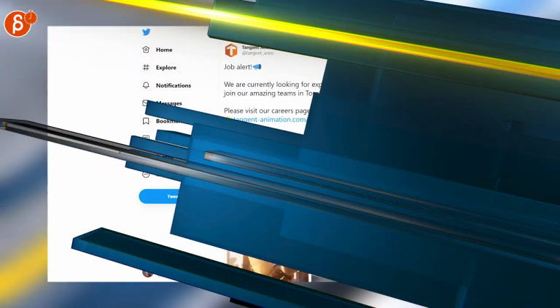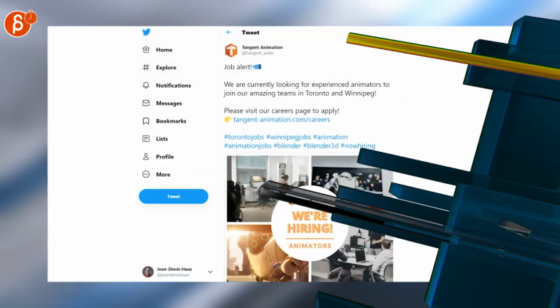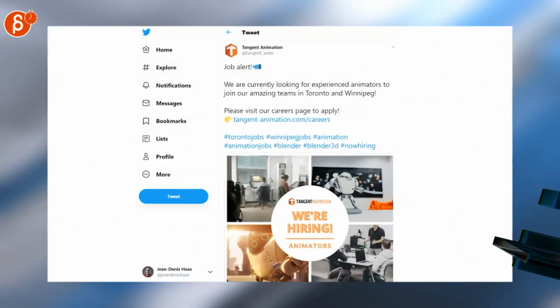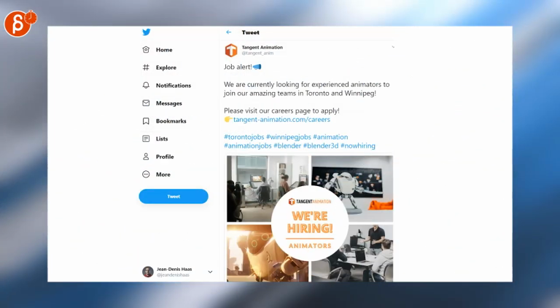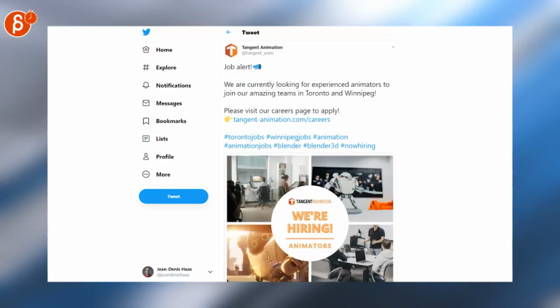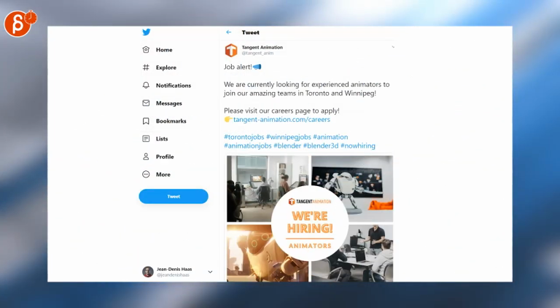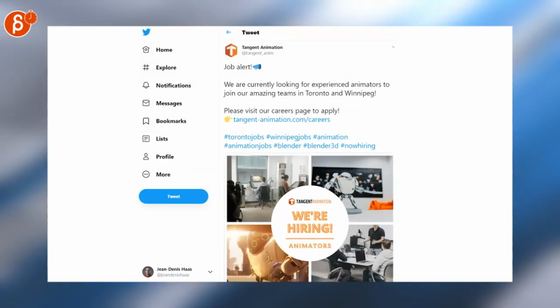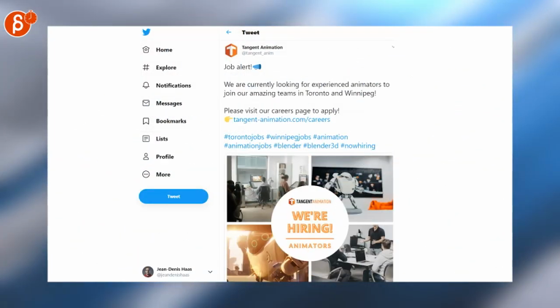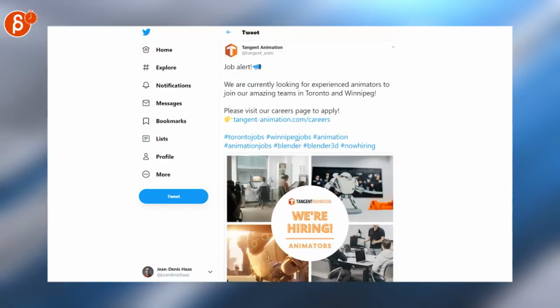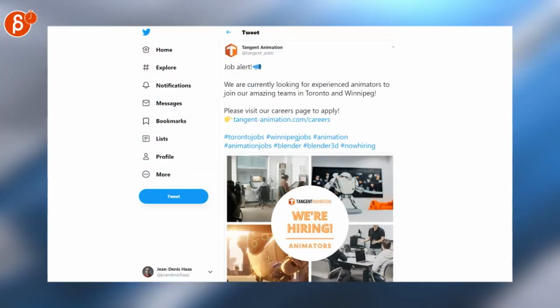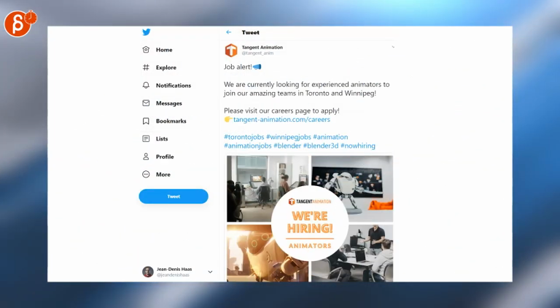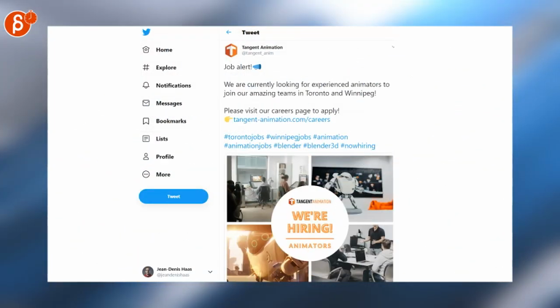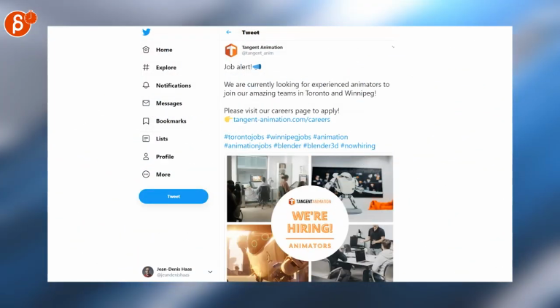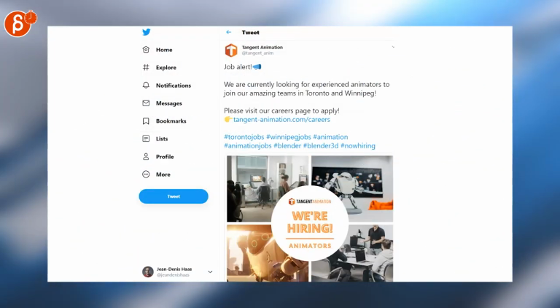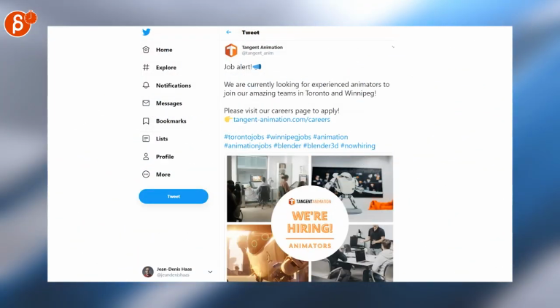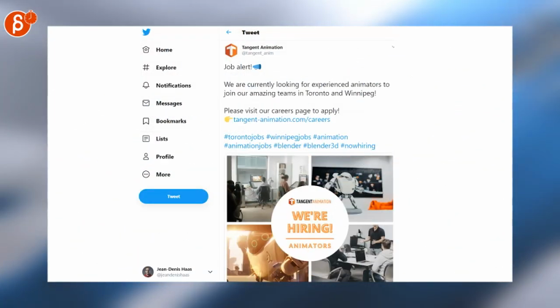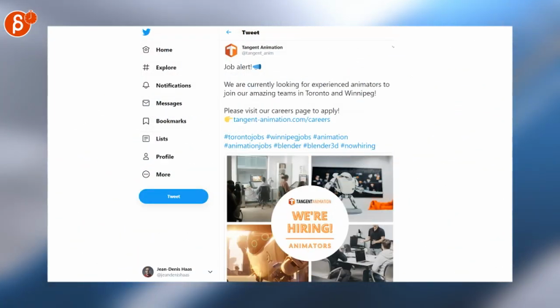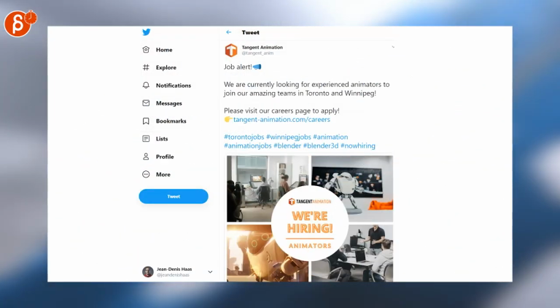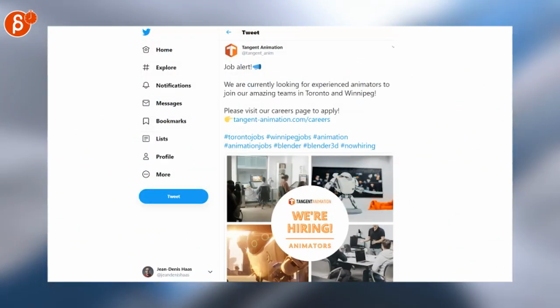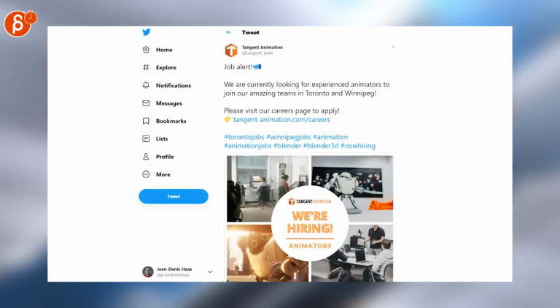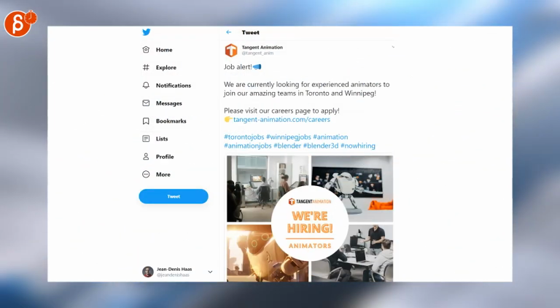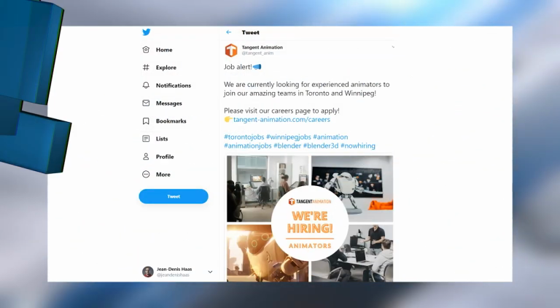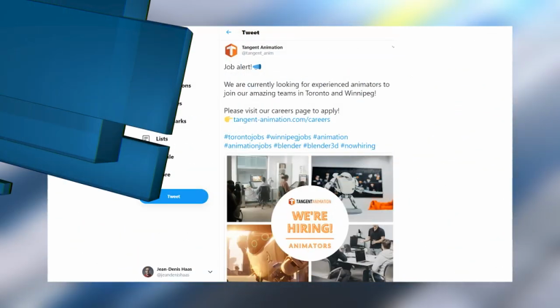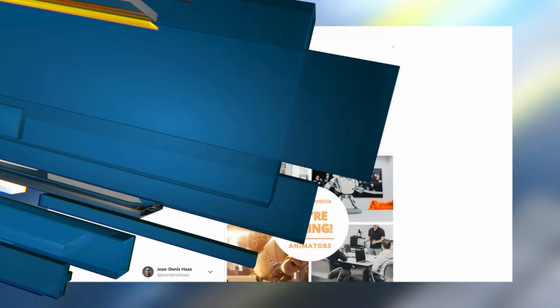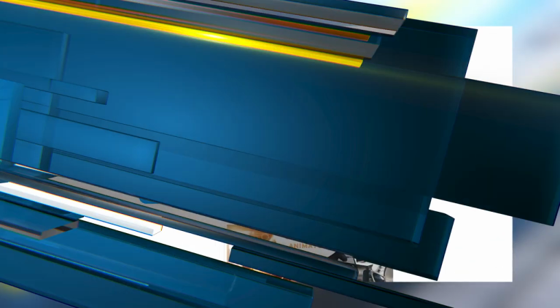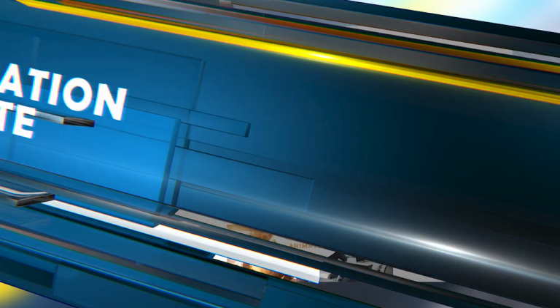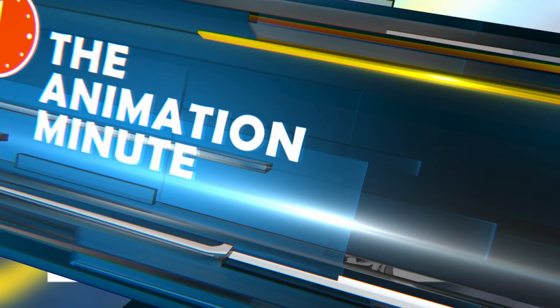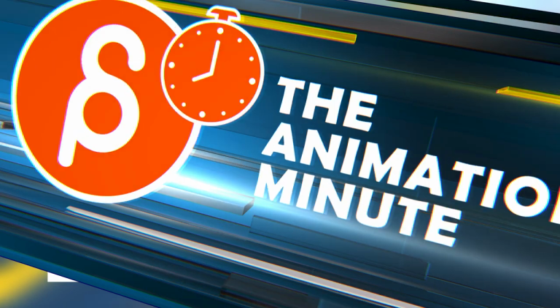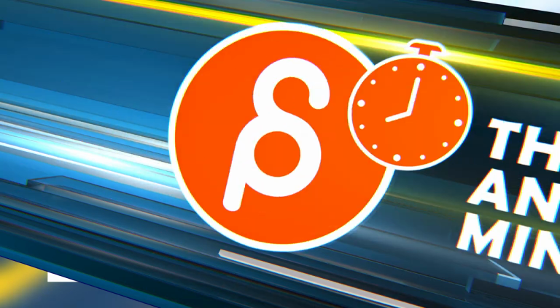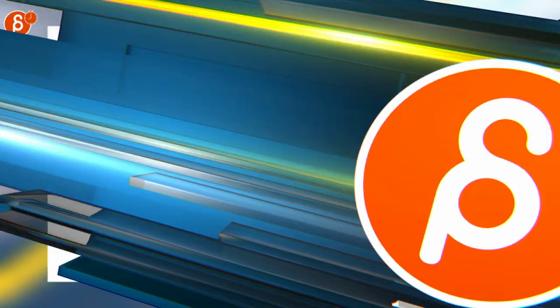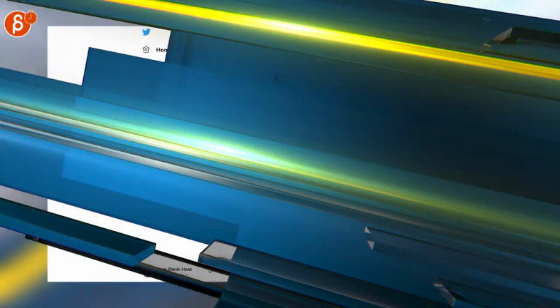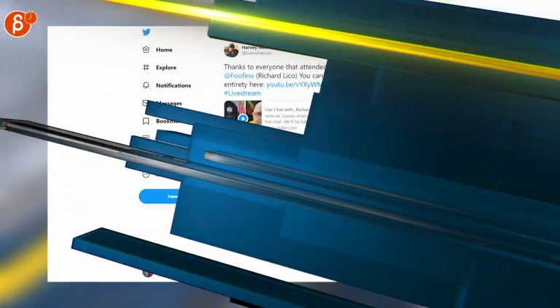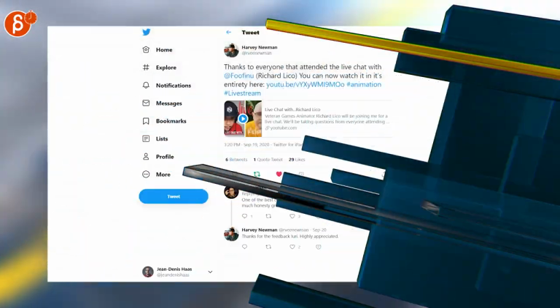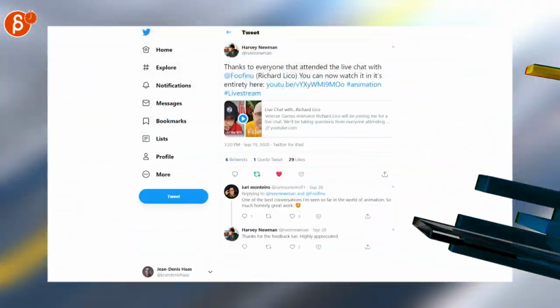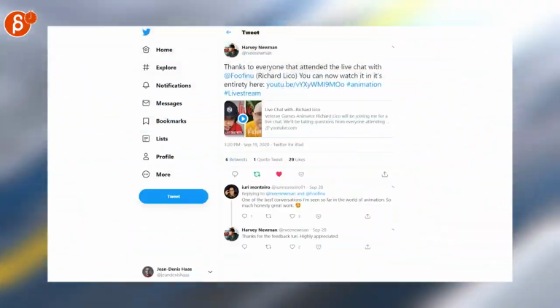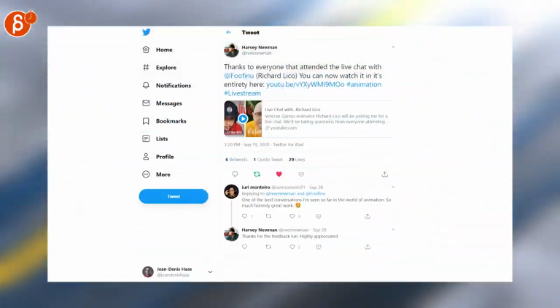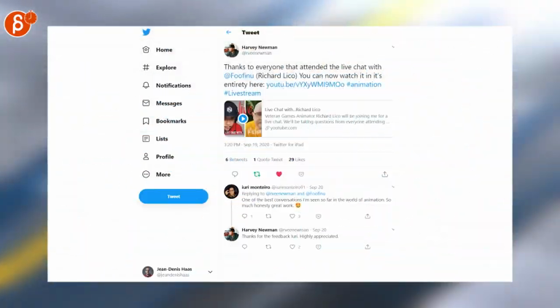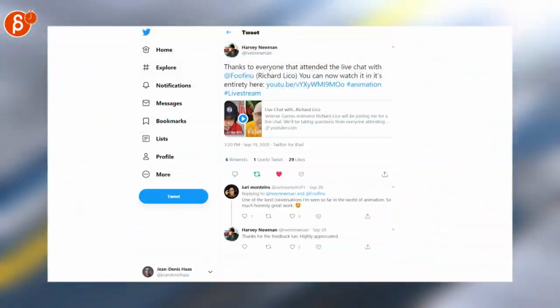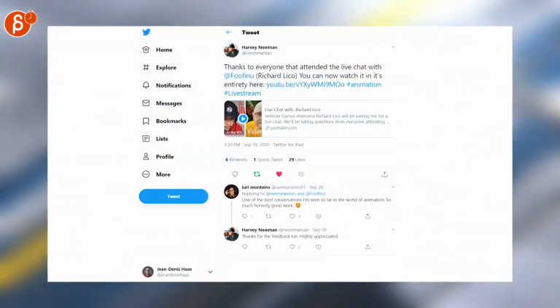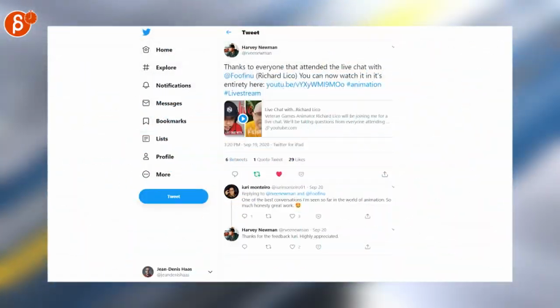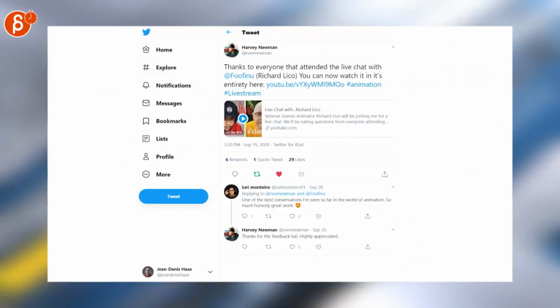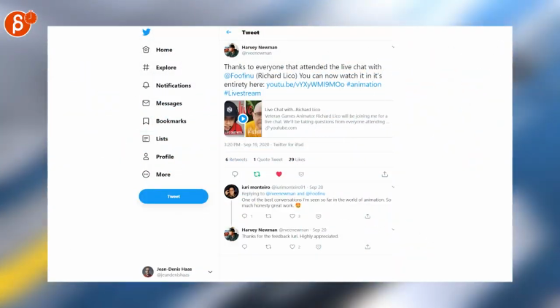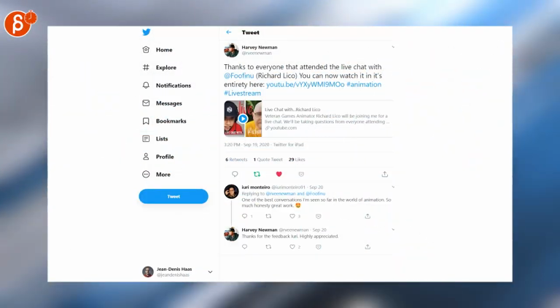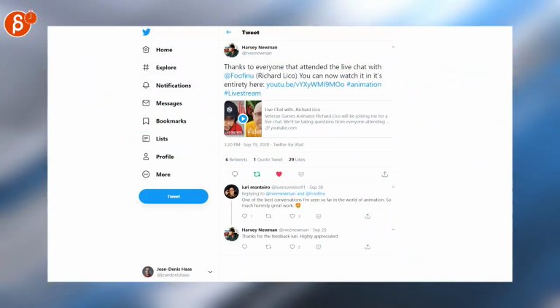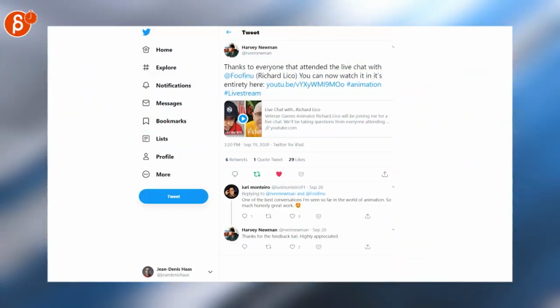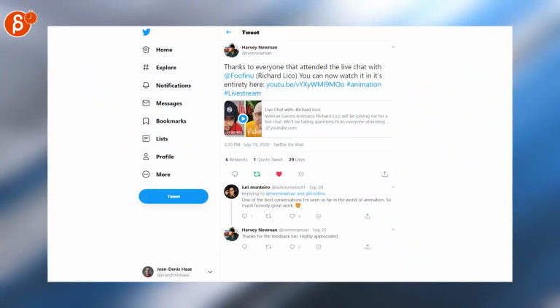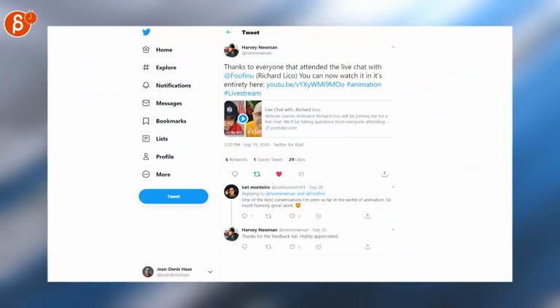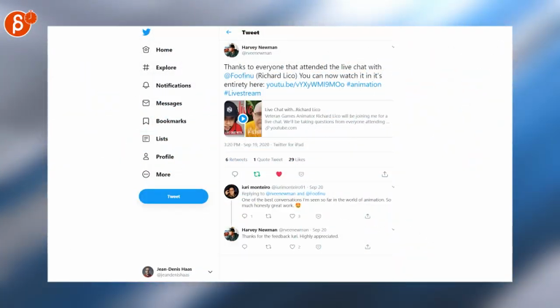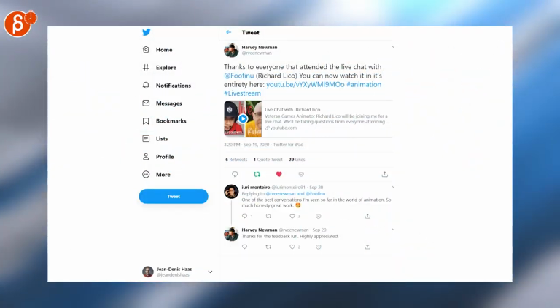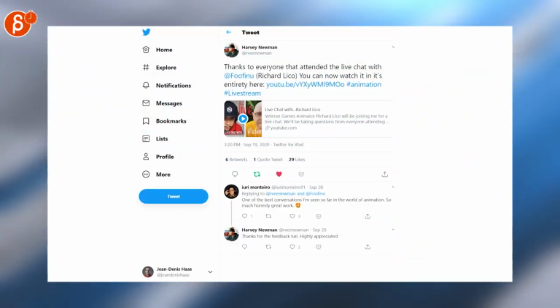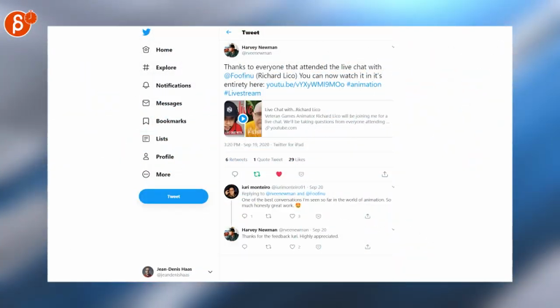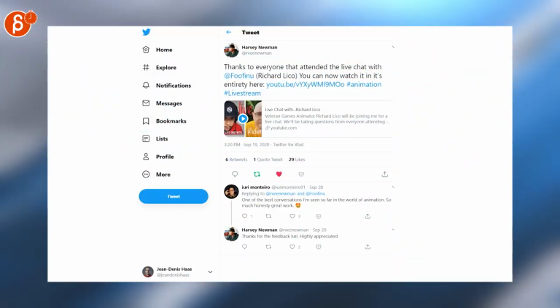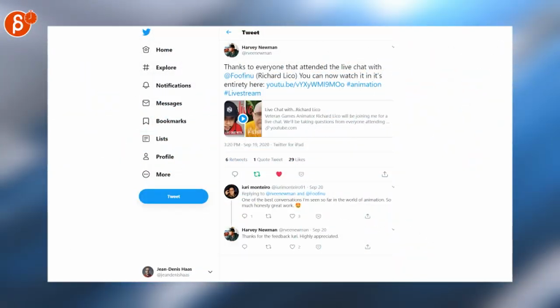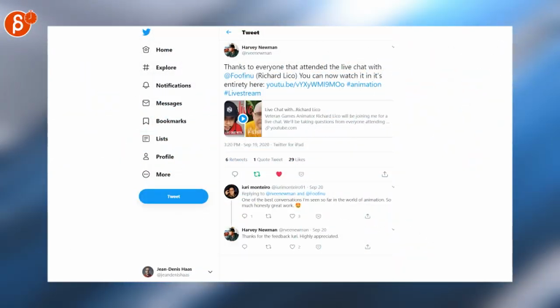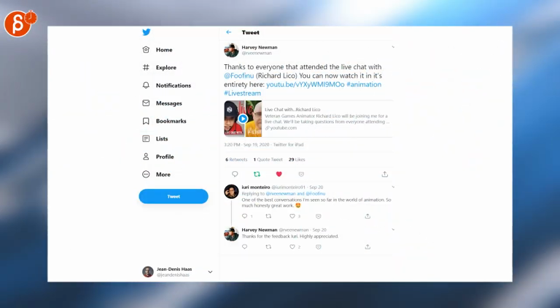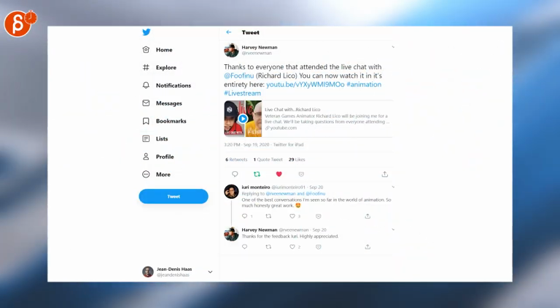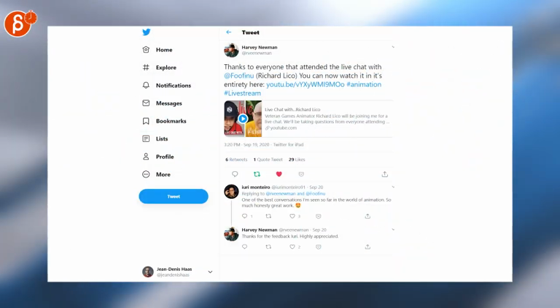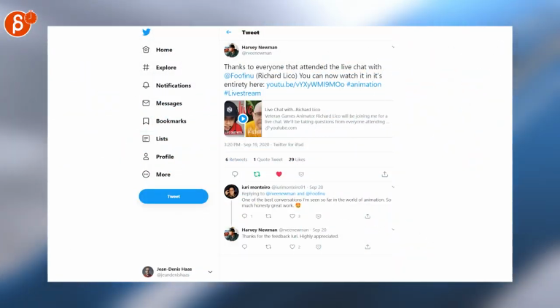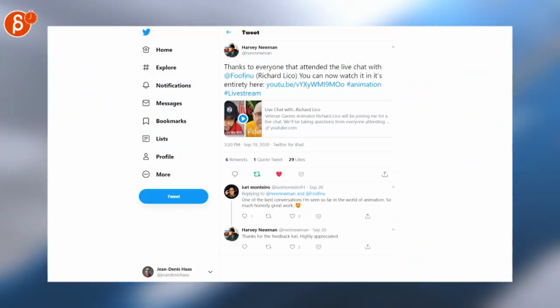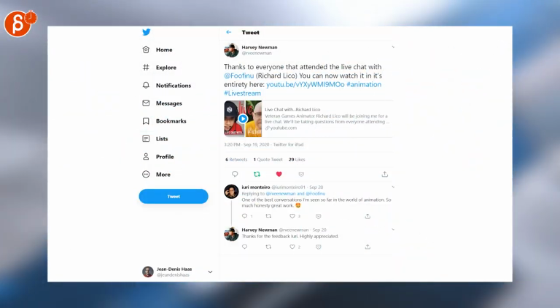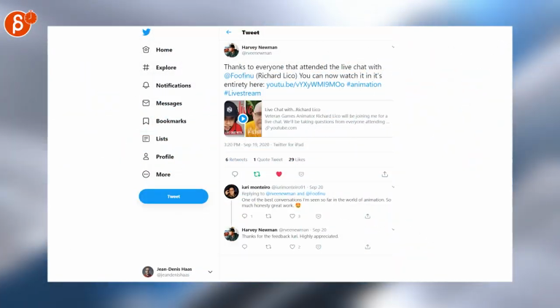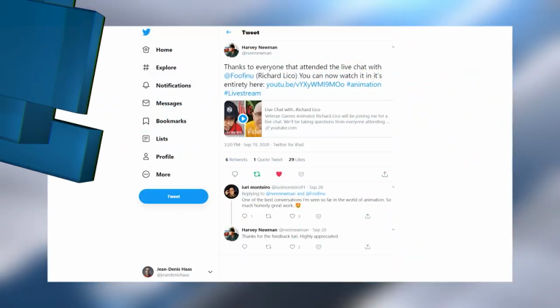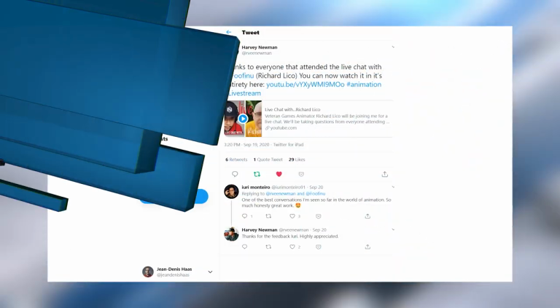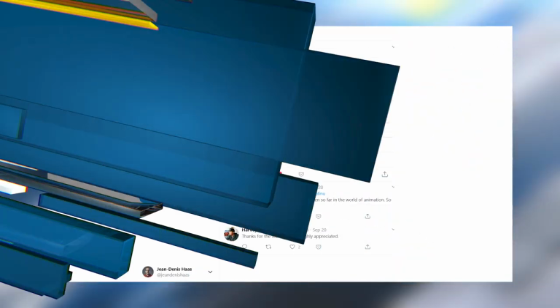Job Alert: Tangent Animation is looking for animators. As always, check out Harvey Newman's channel — this time he has a live chat with Richard Lico.